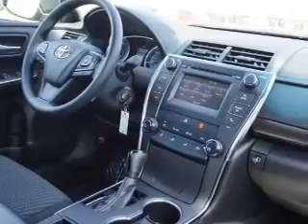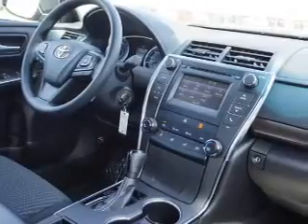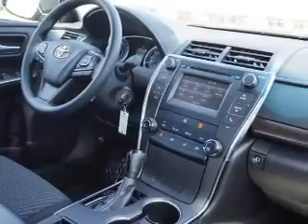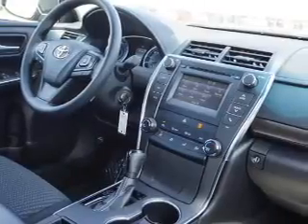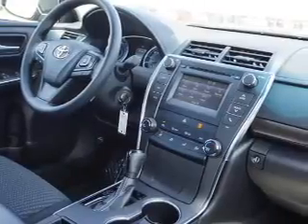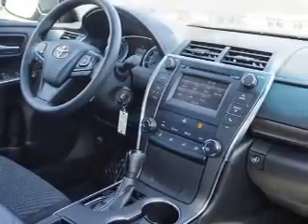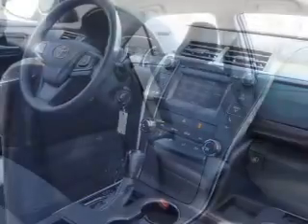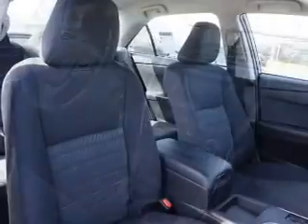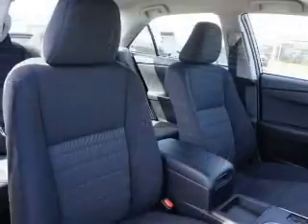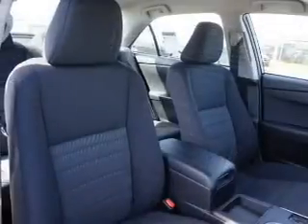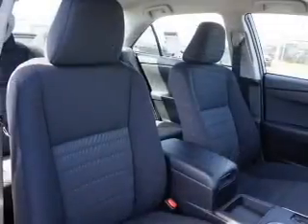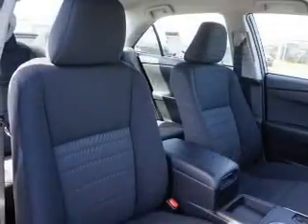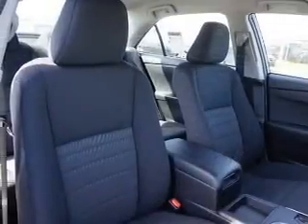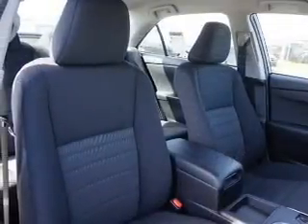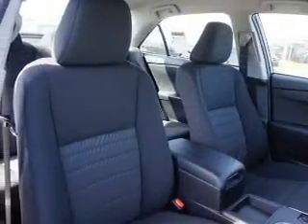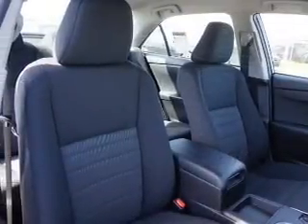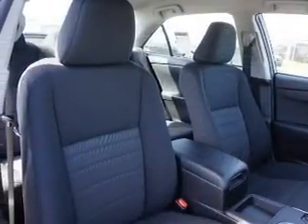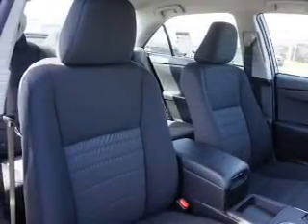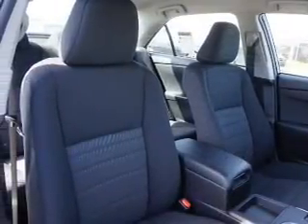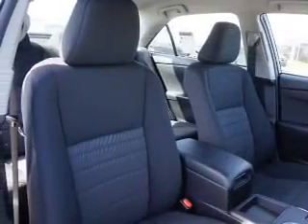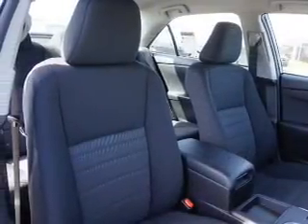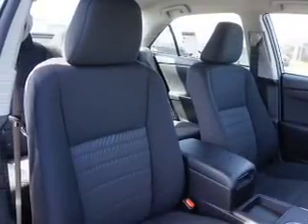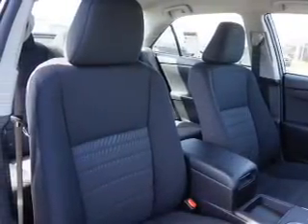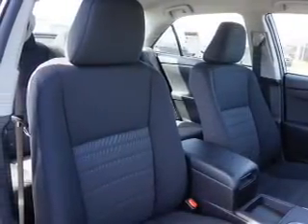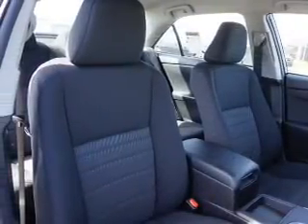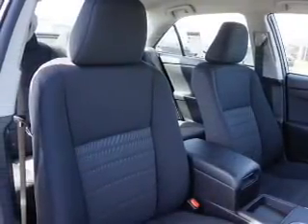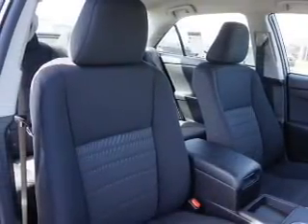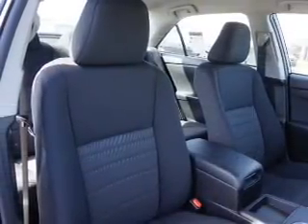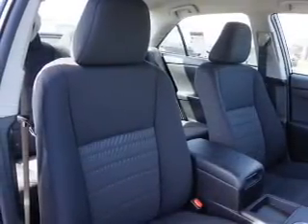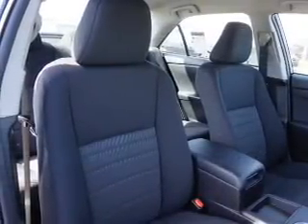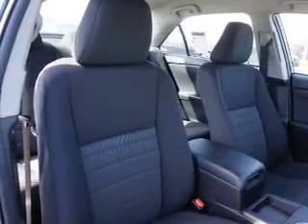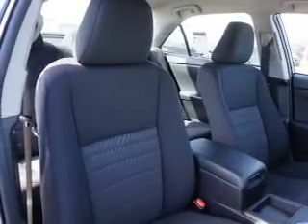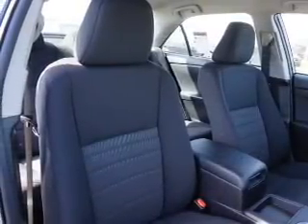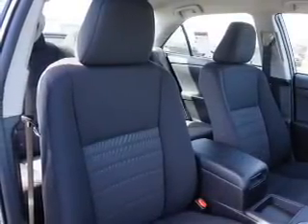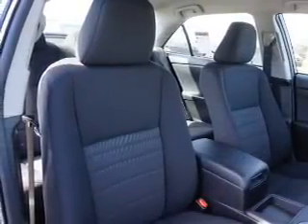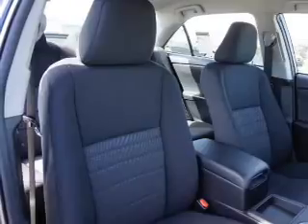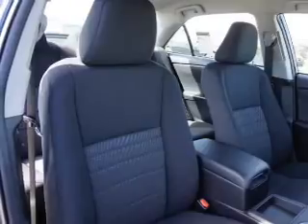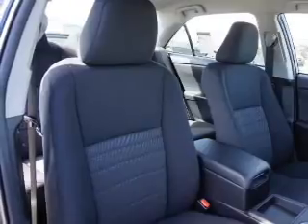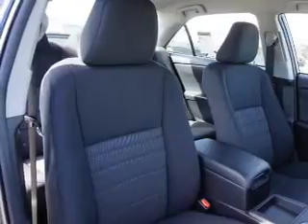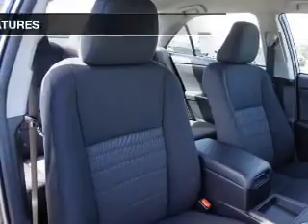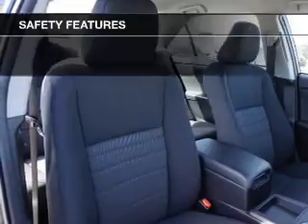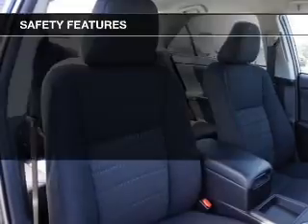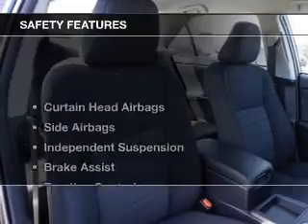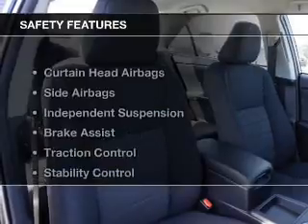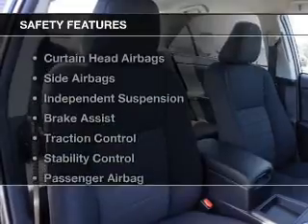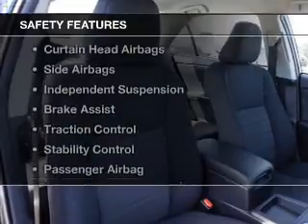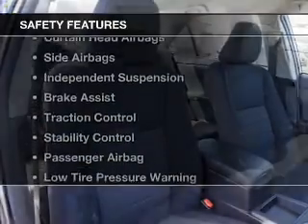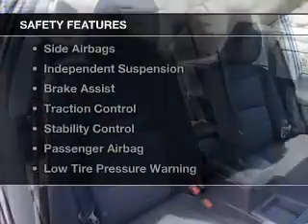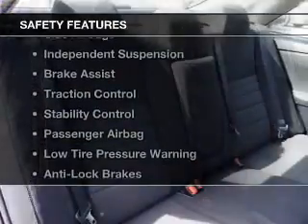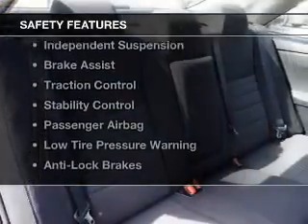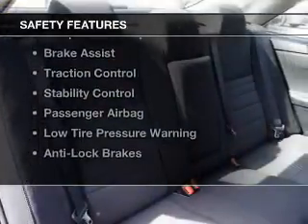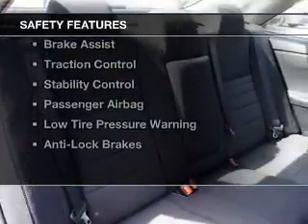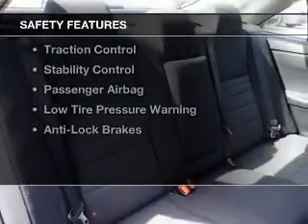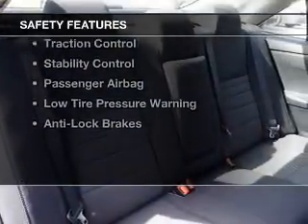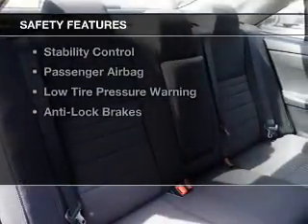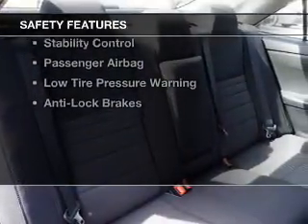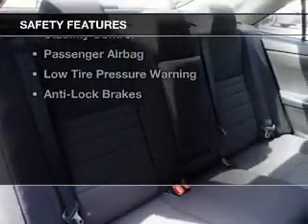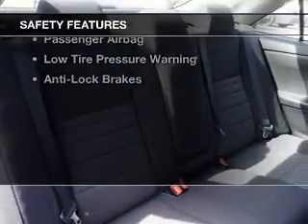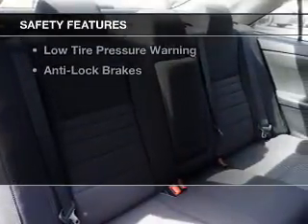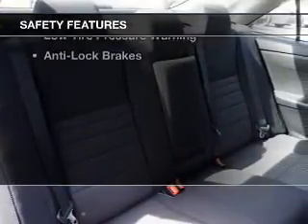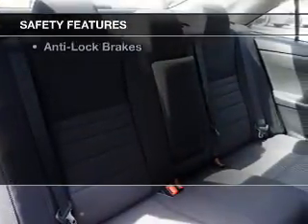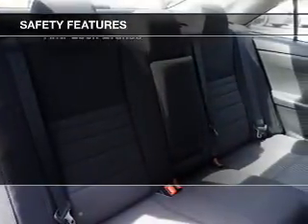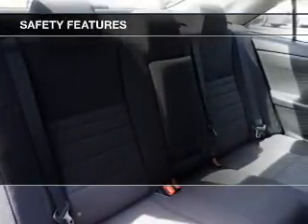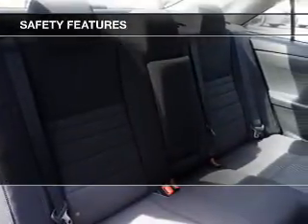Additional features include cruise control, keyless entry, a trip computer, and an MP3 player. Safety was made a priority with these features.